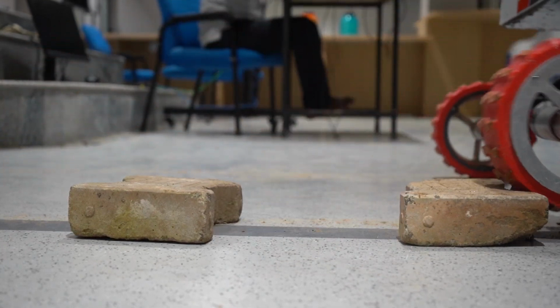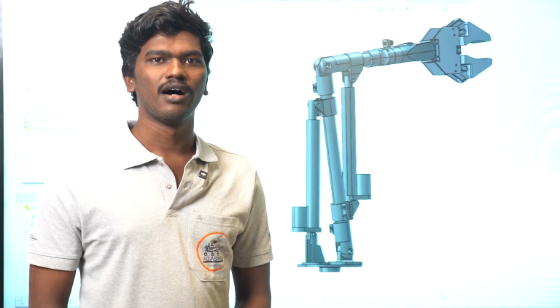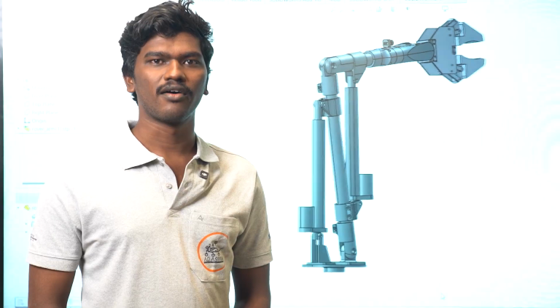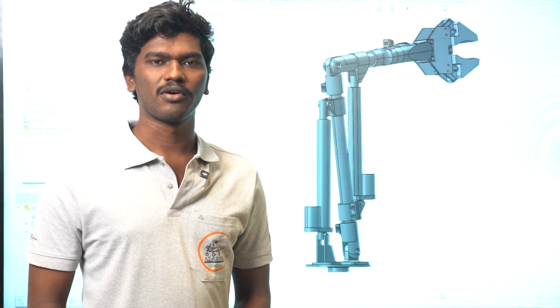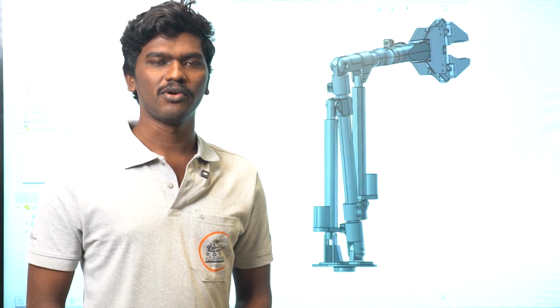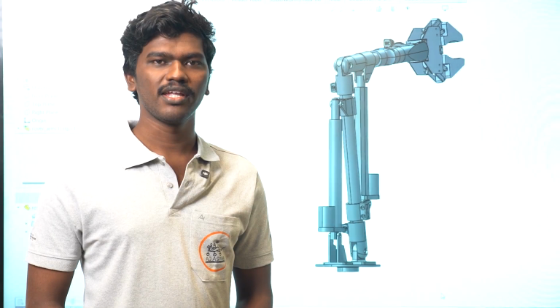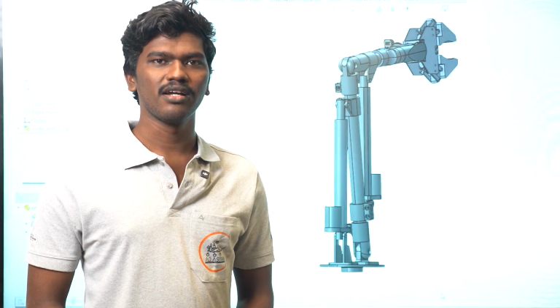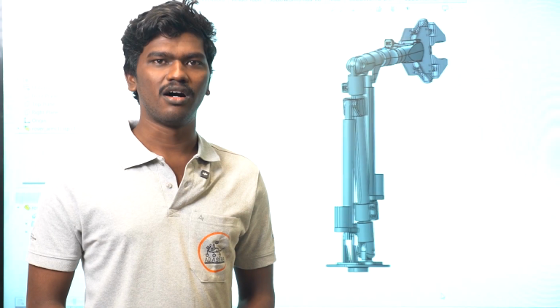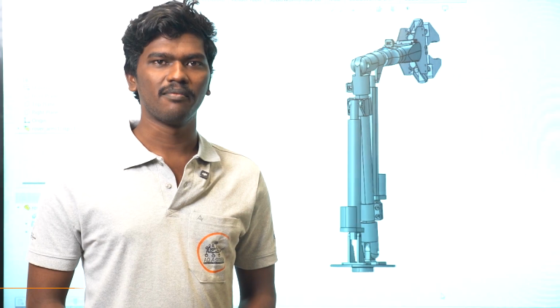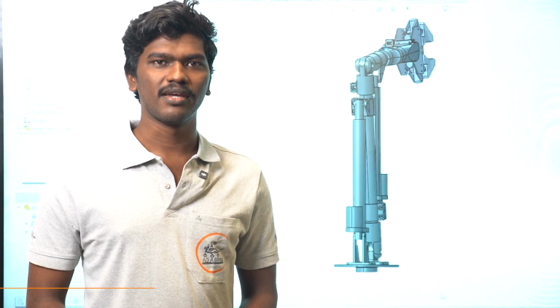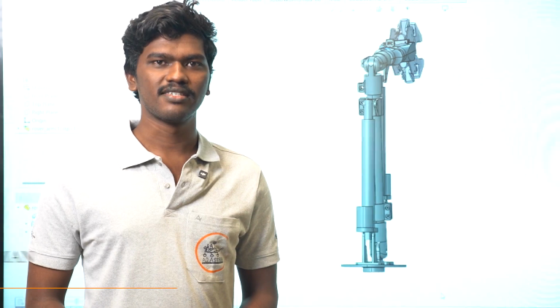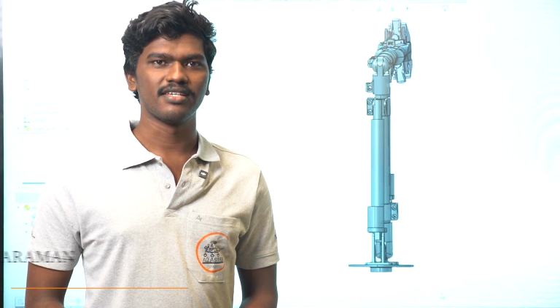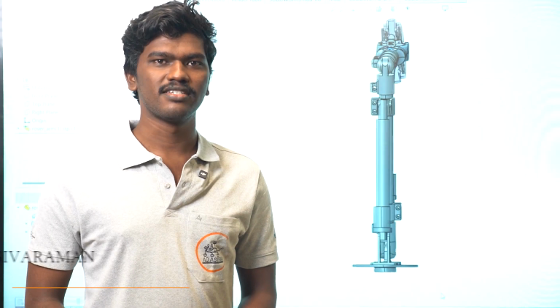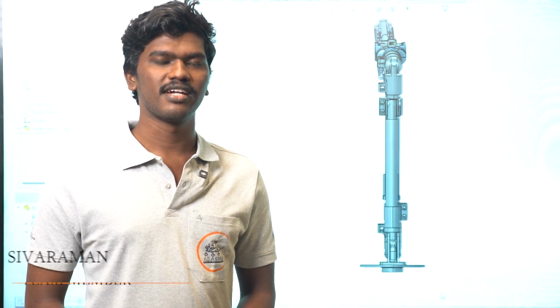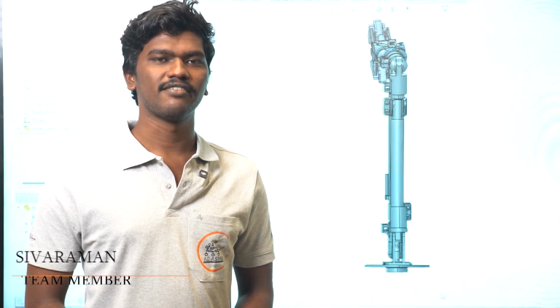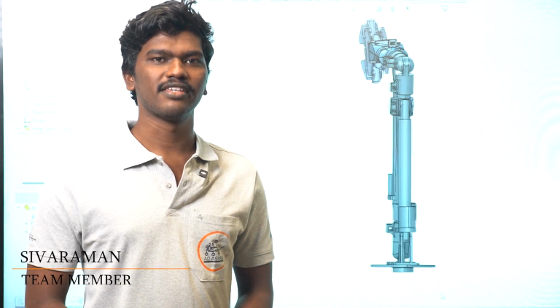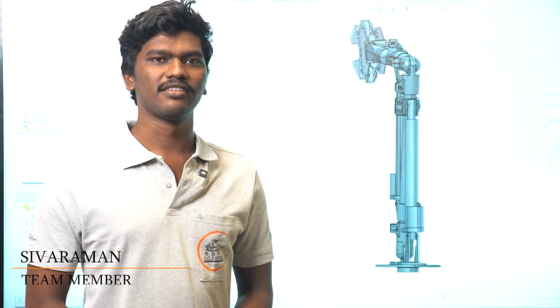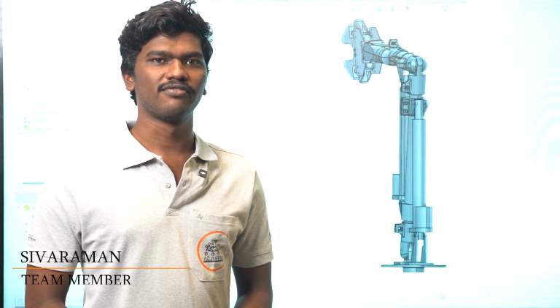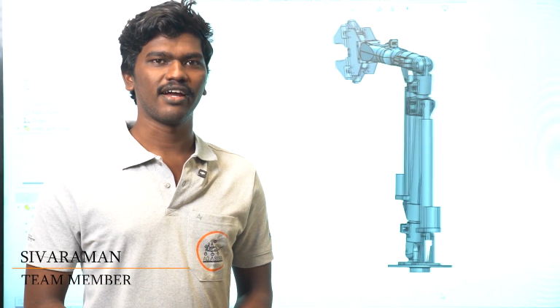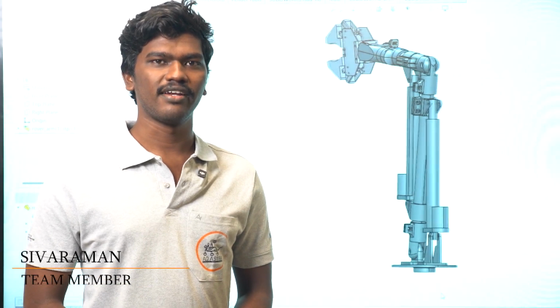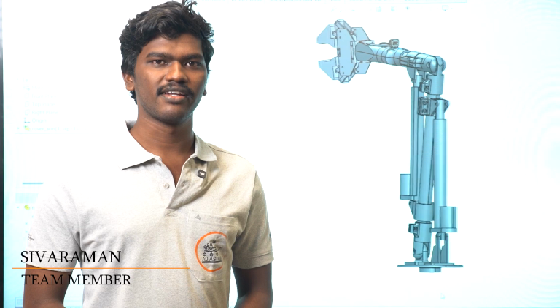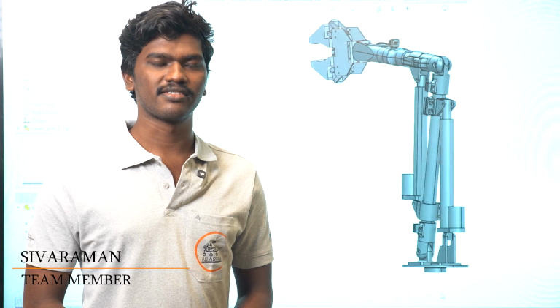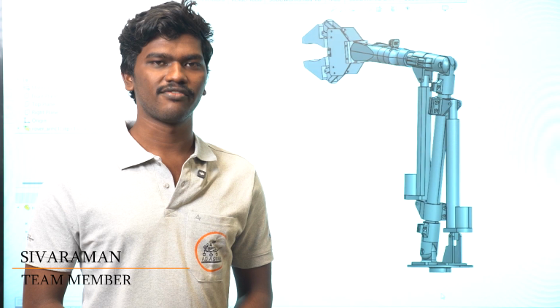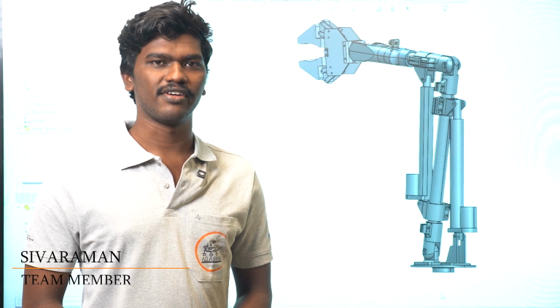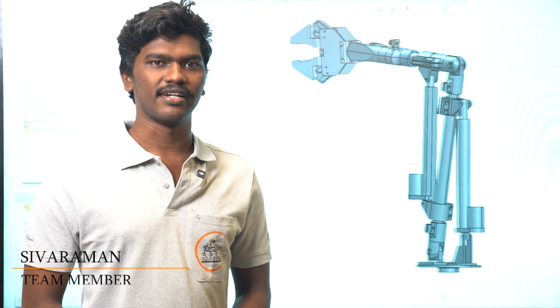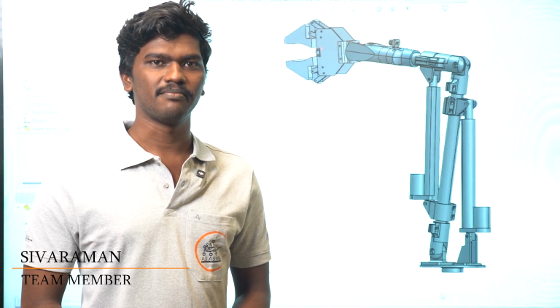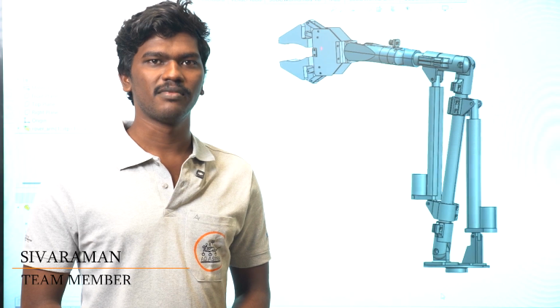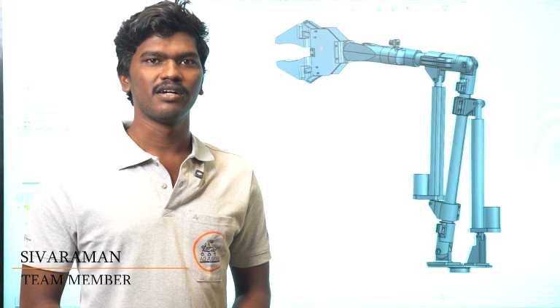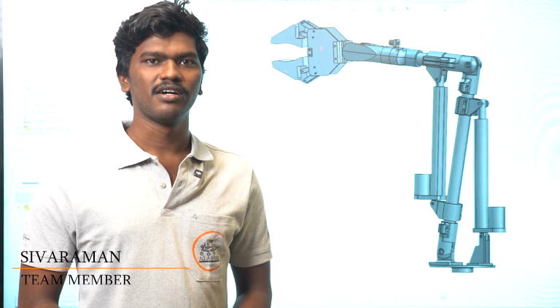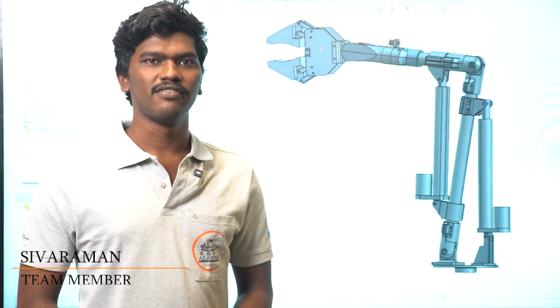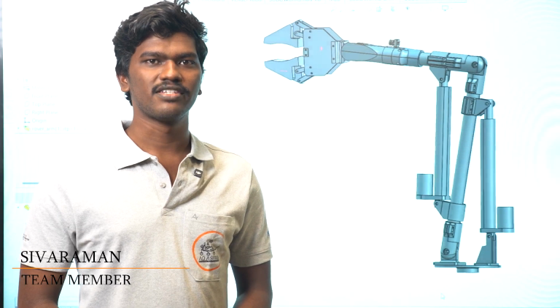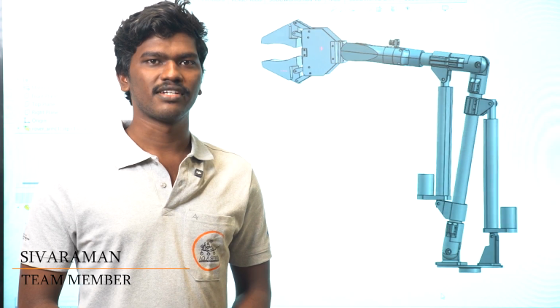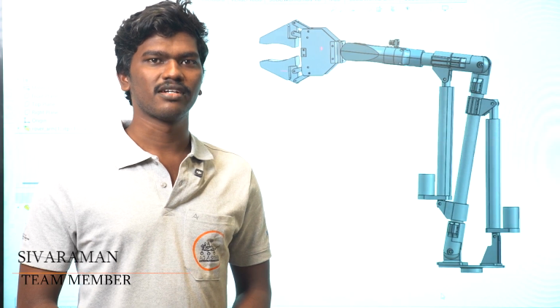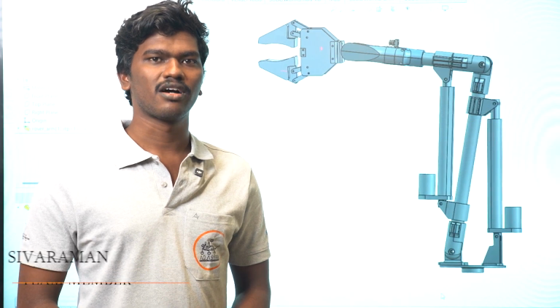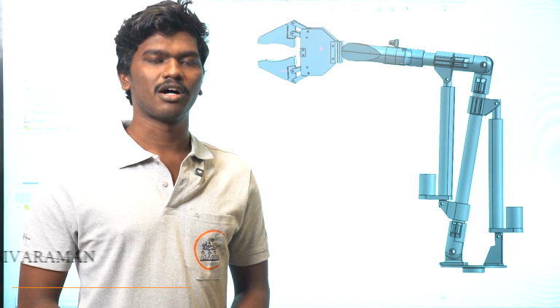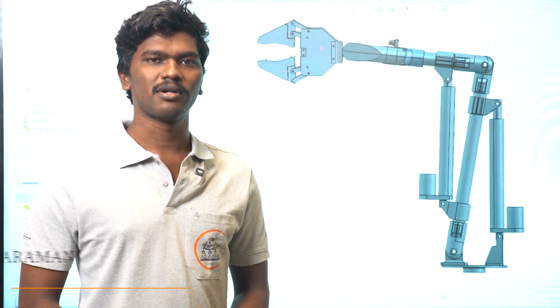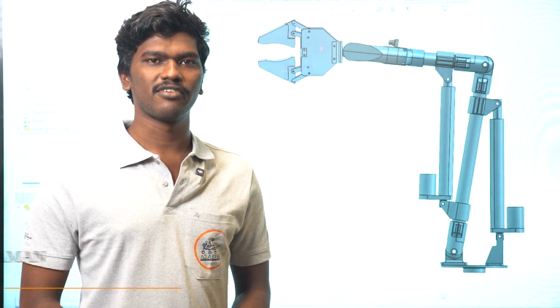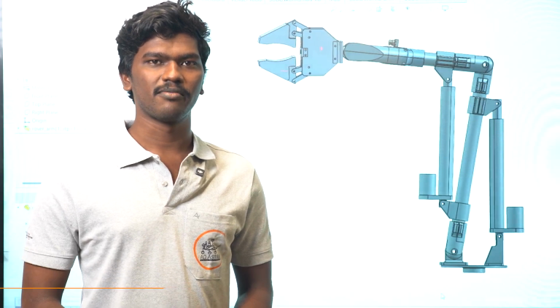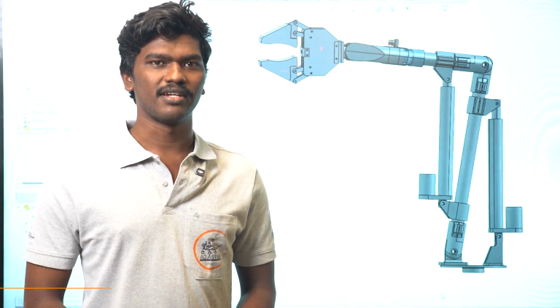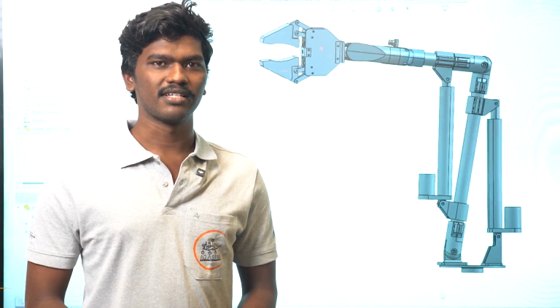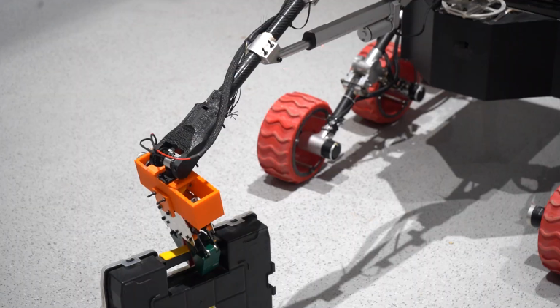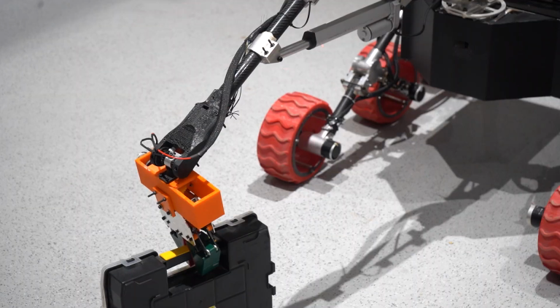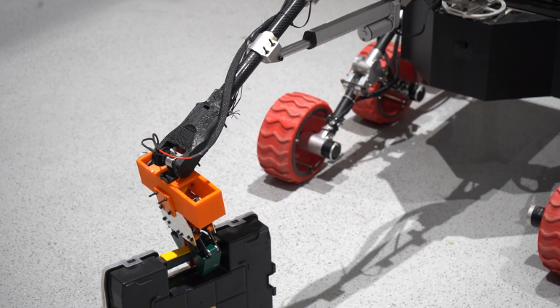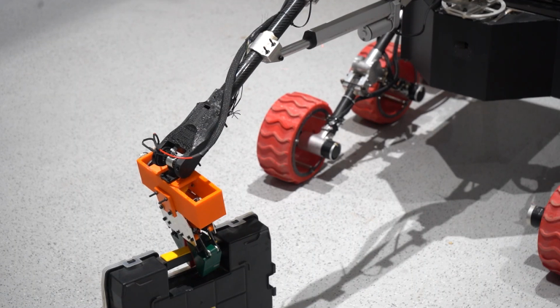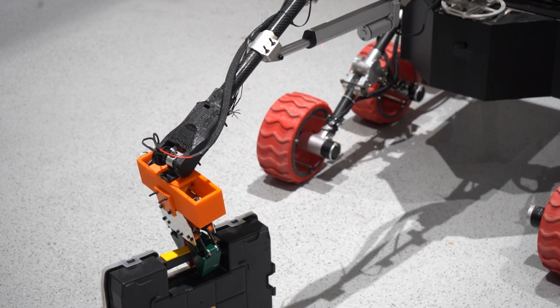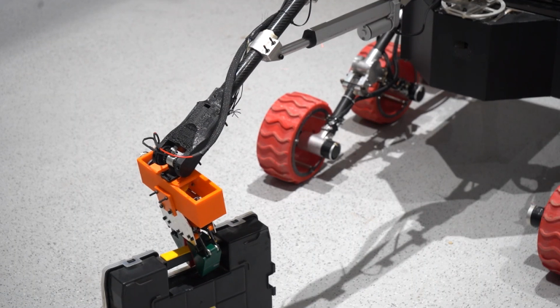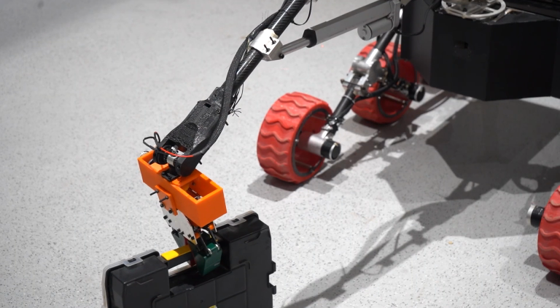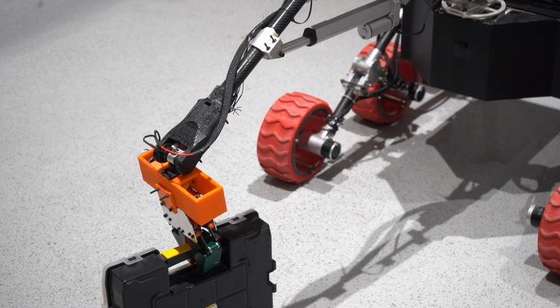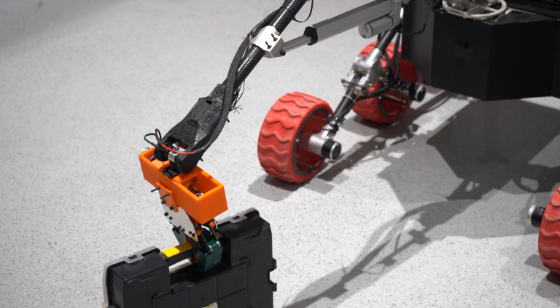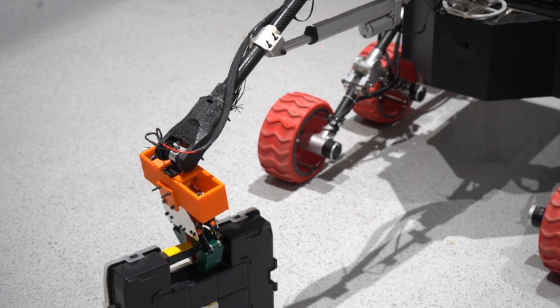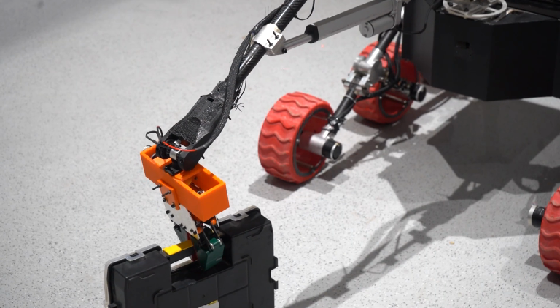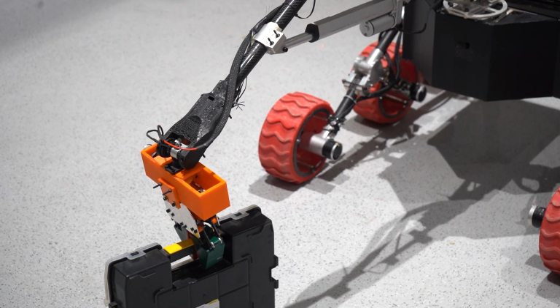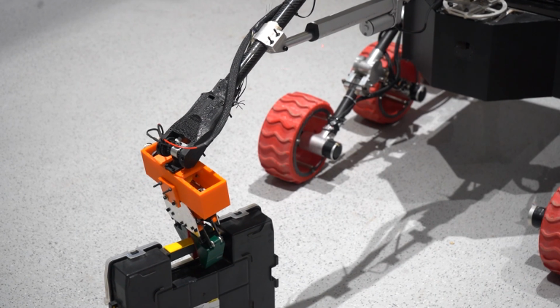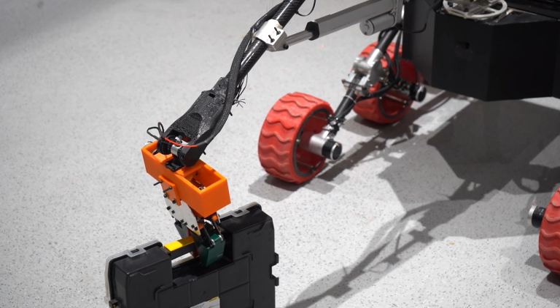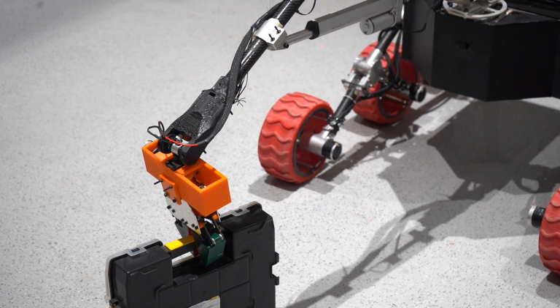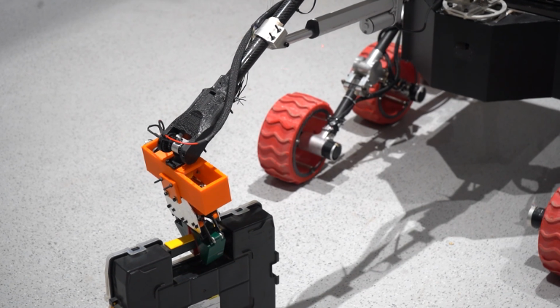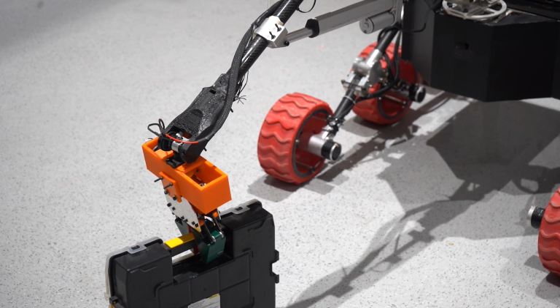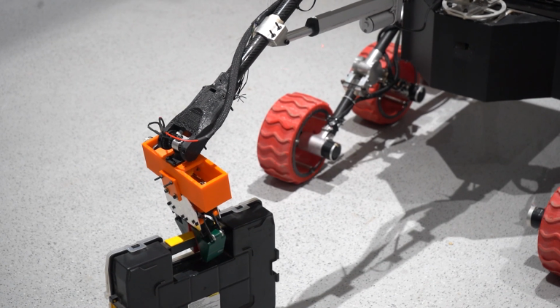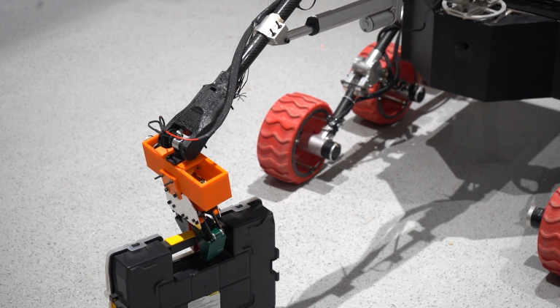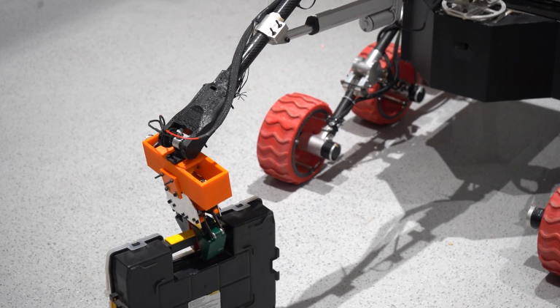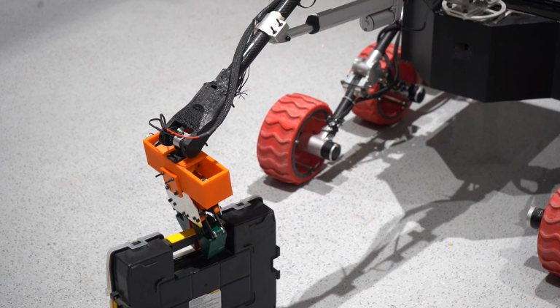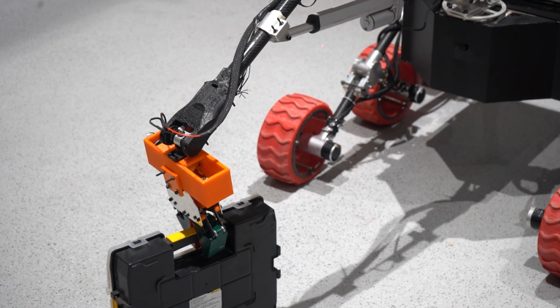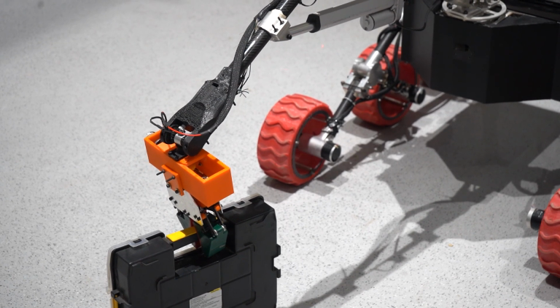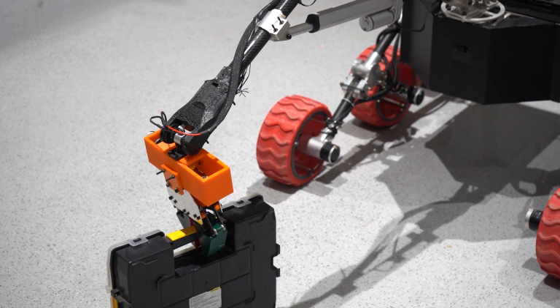Our robotic arm is engineered with 5 degrees of freedom, featuring carbon fiber links for an ideal balance of strength and lightweight design.